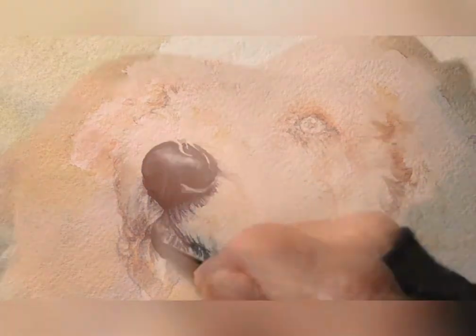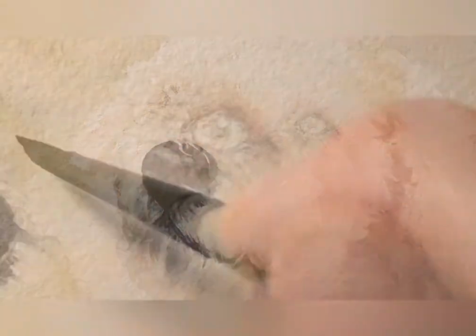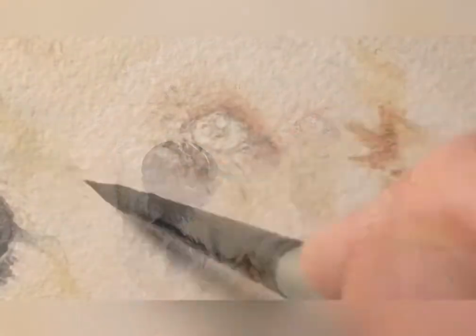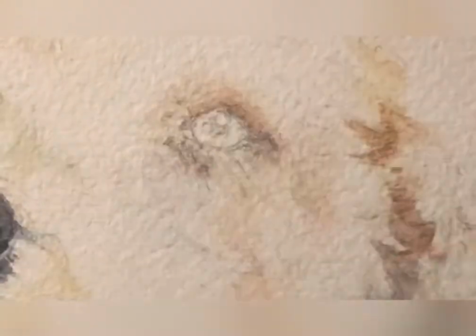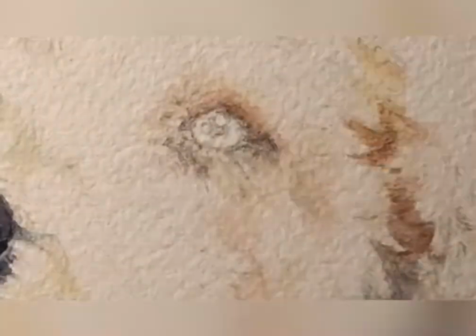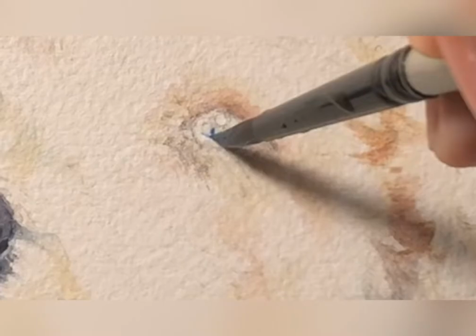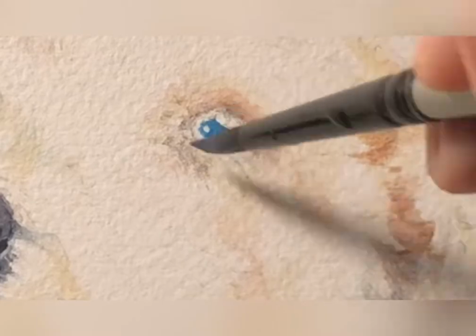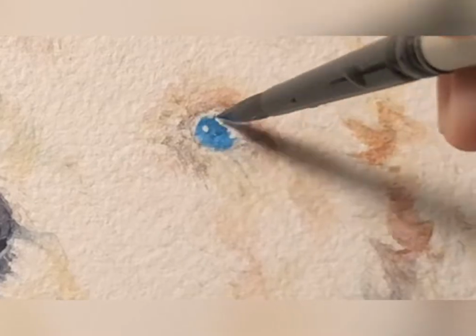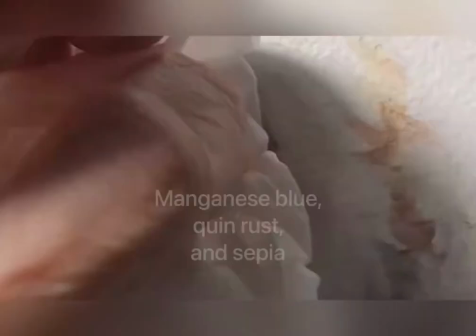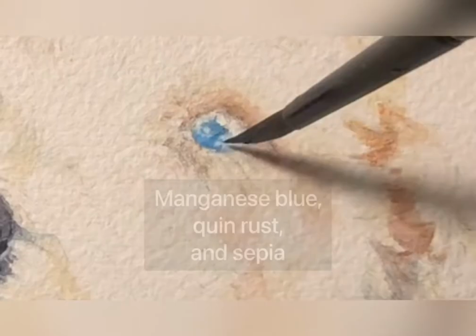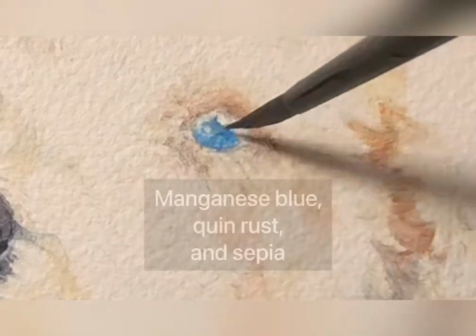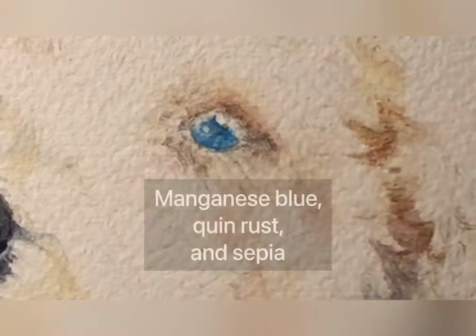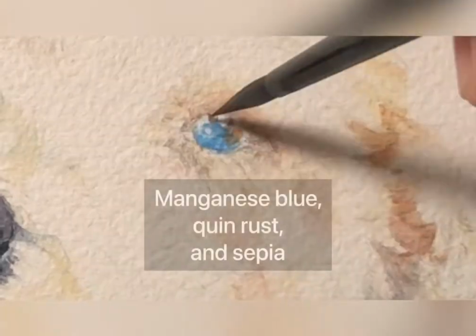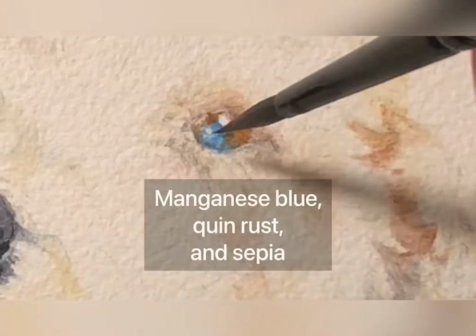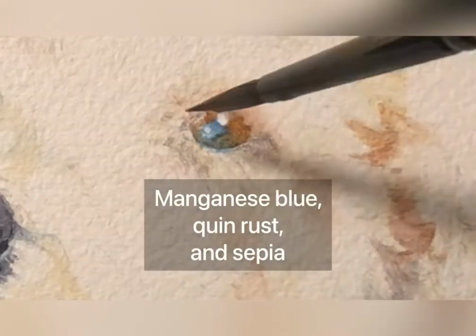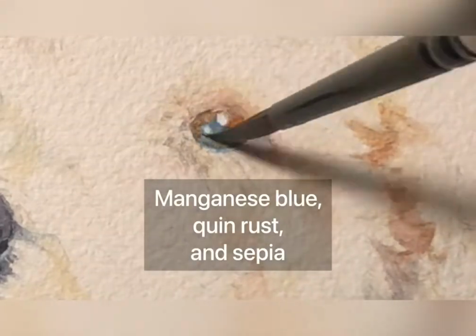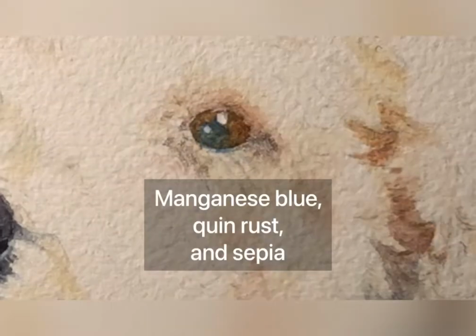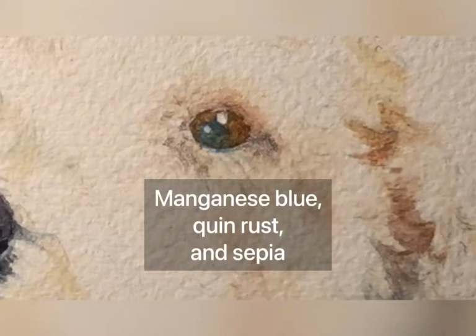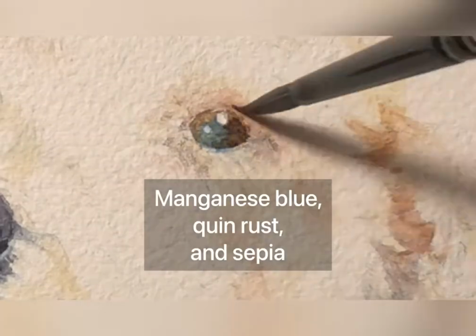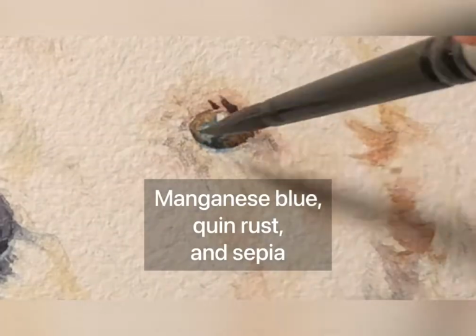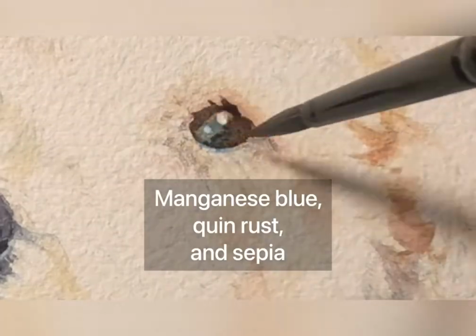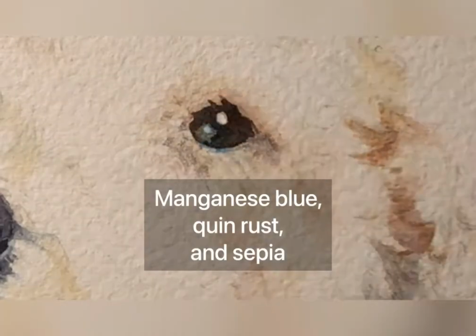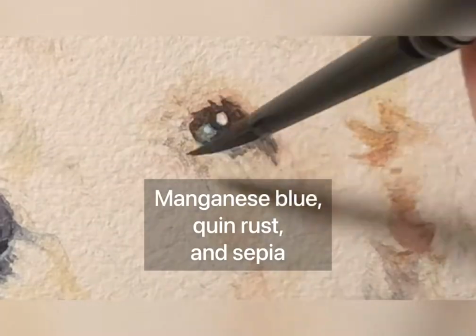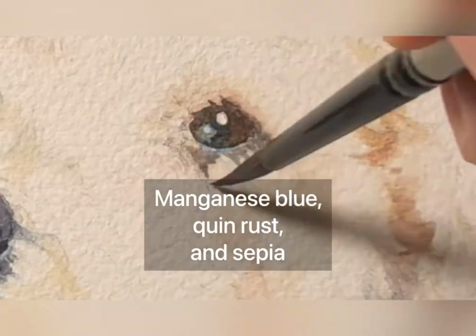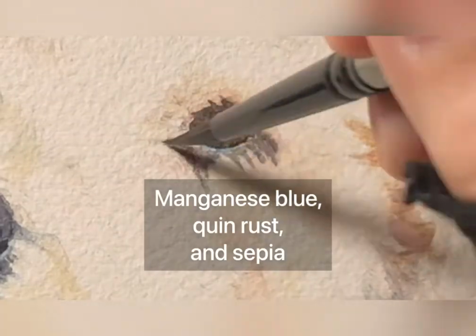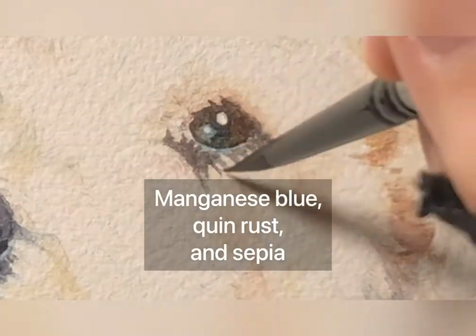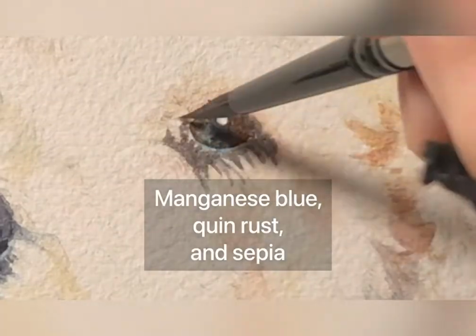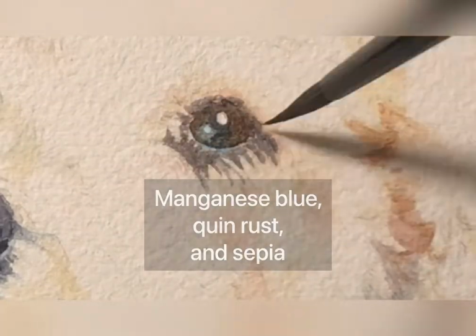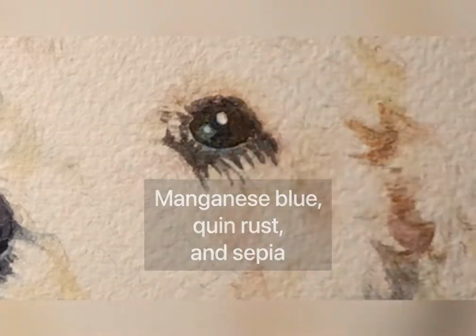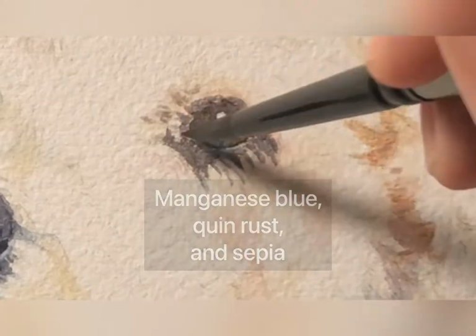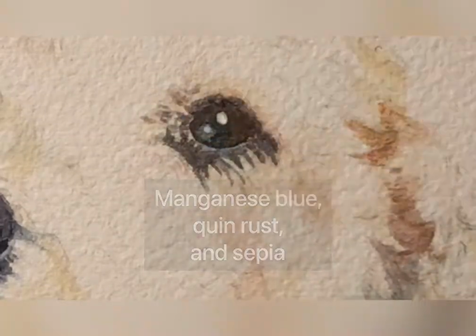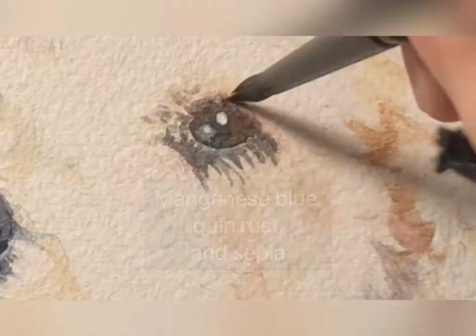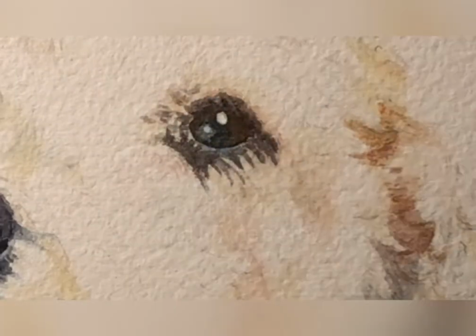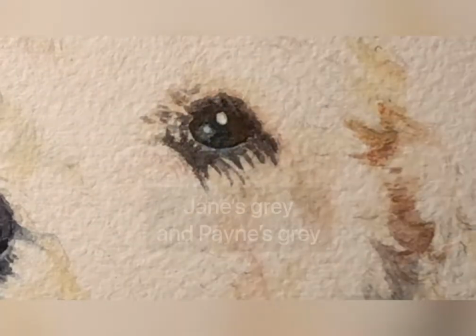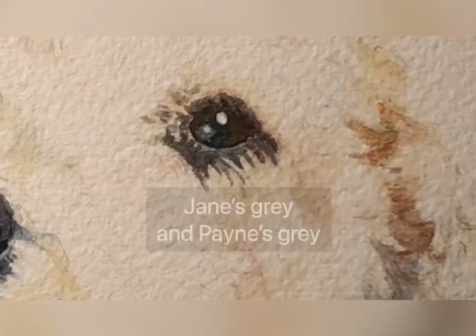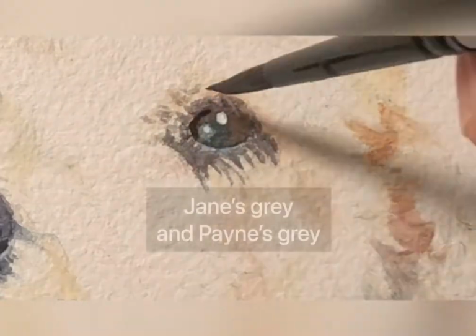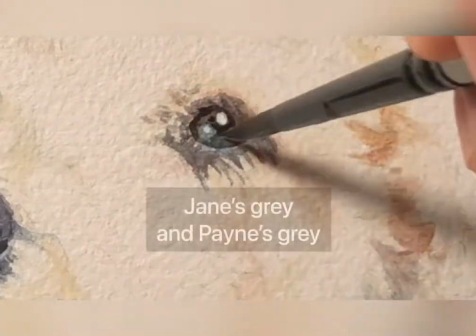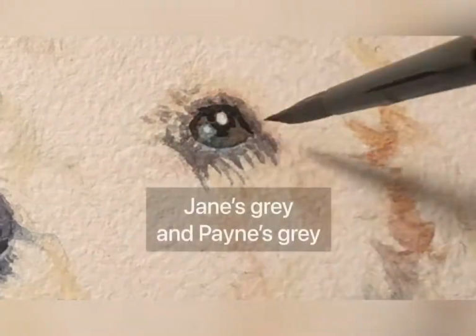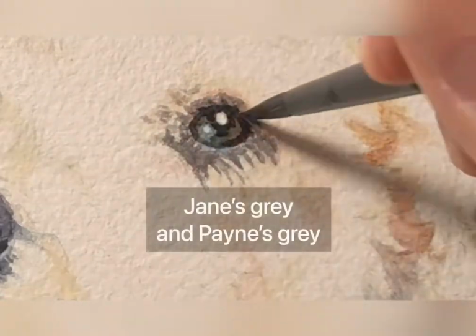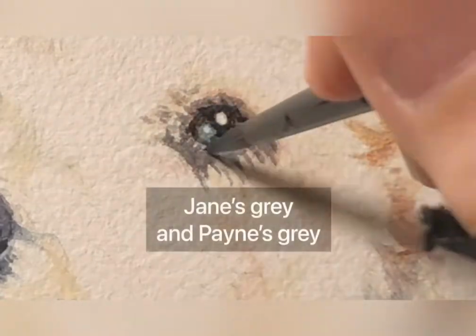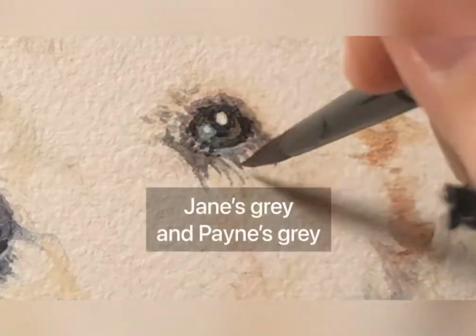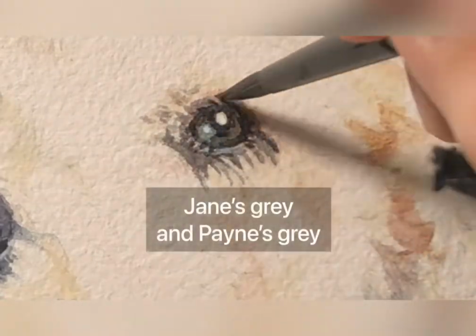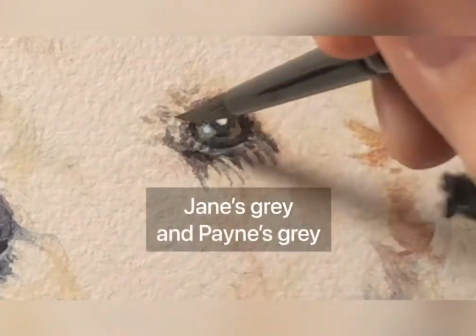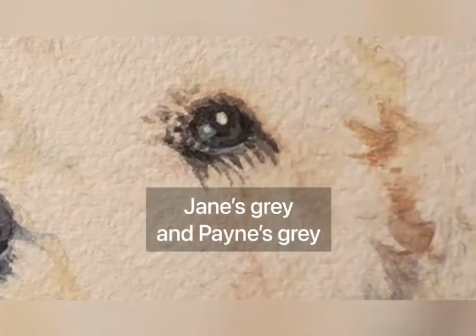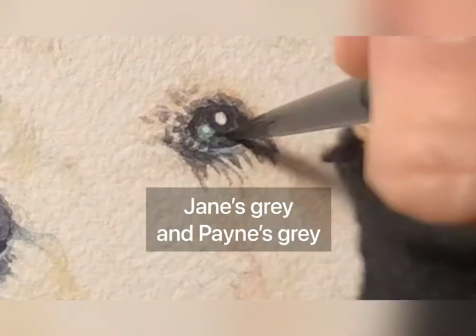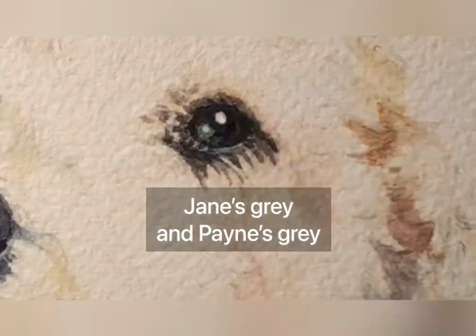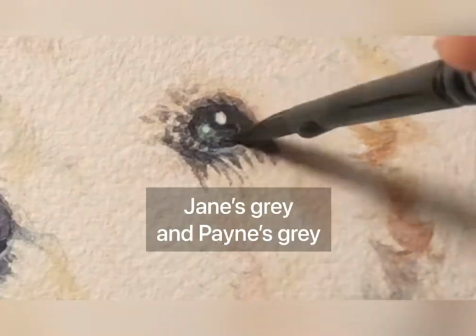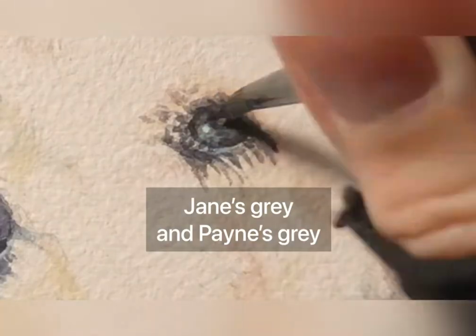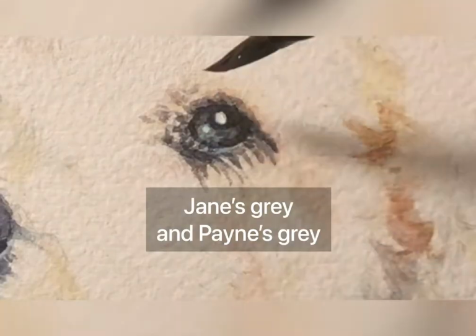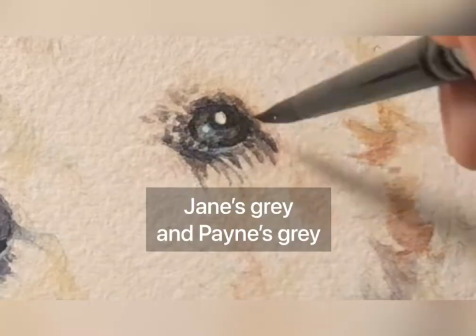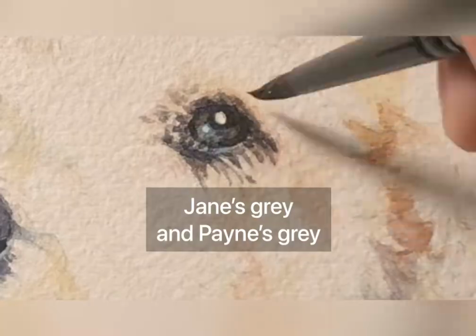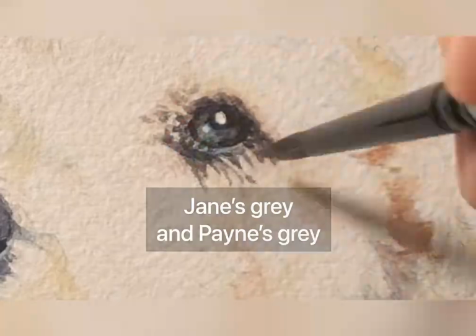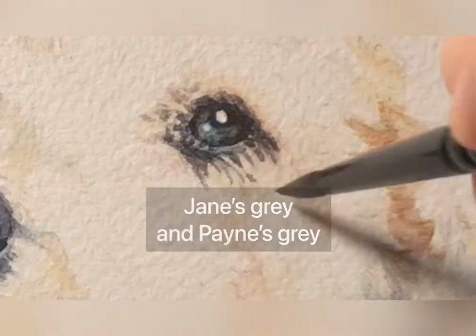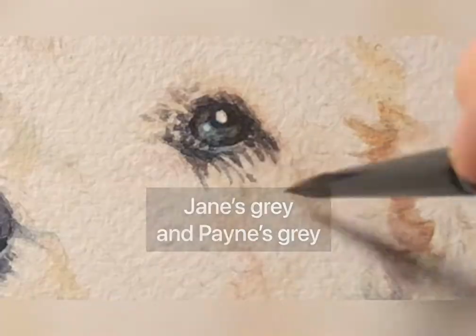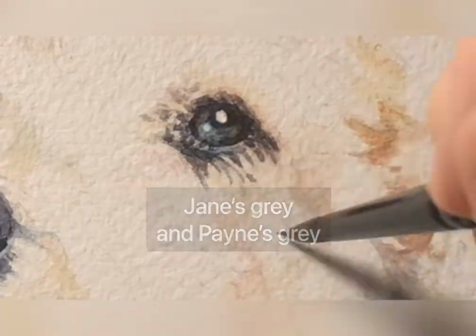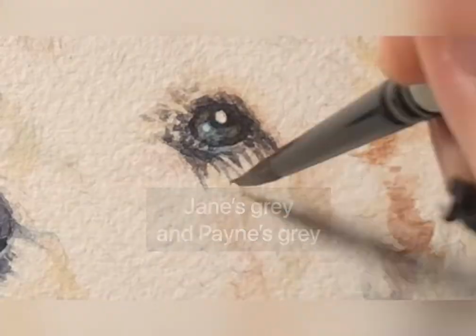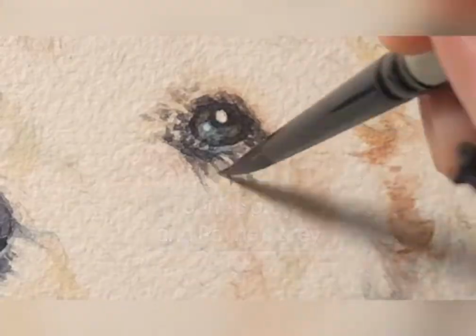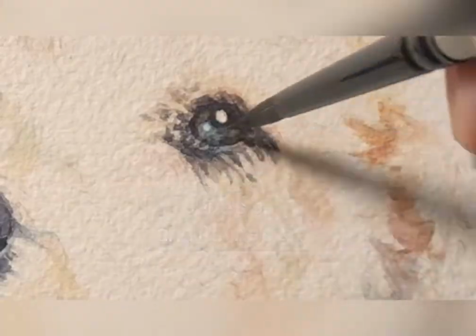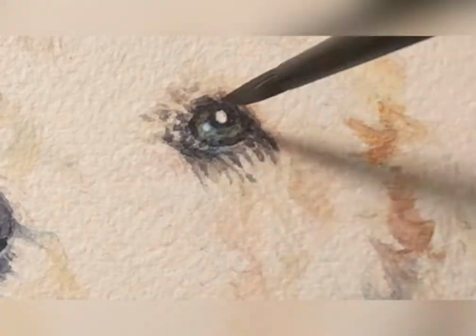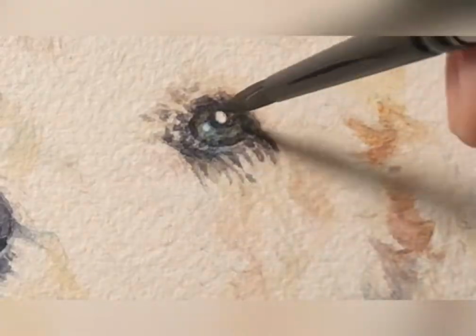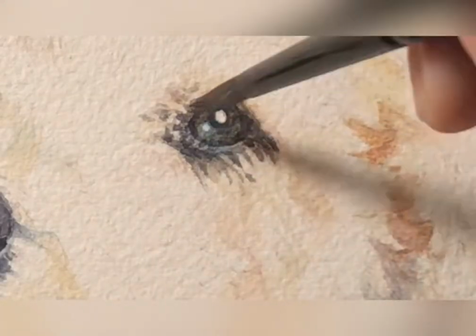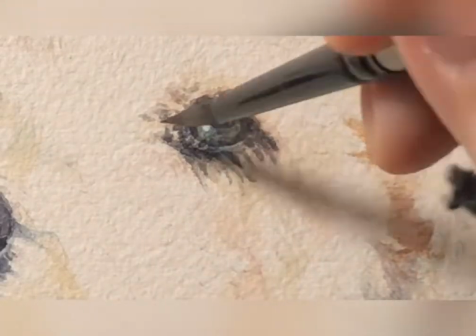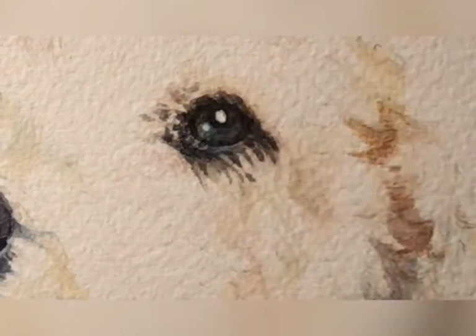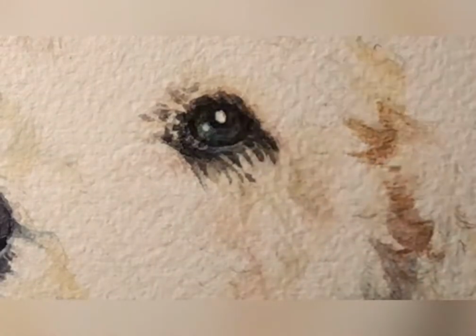And I did put this sky color in his eyes with some sepia, Jane's Grey, and Payne's Grey.